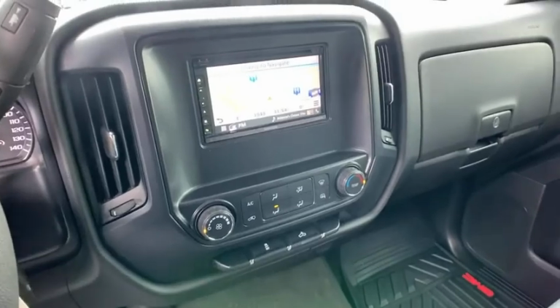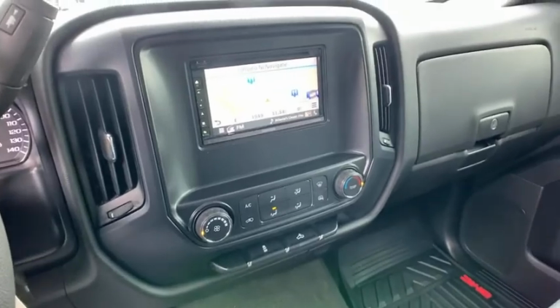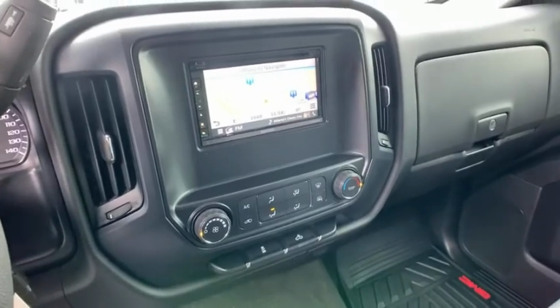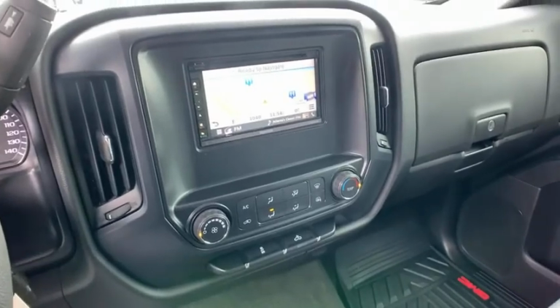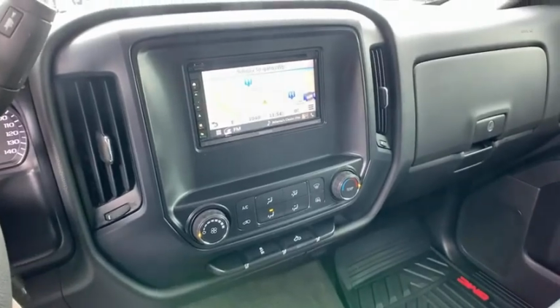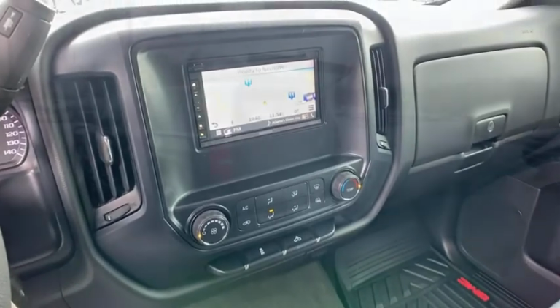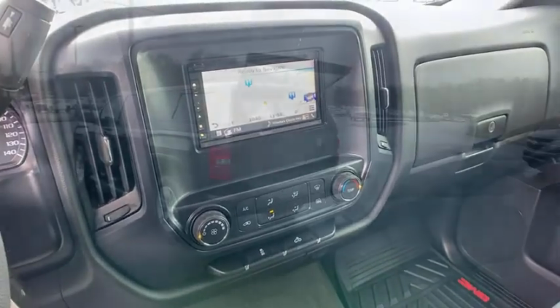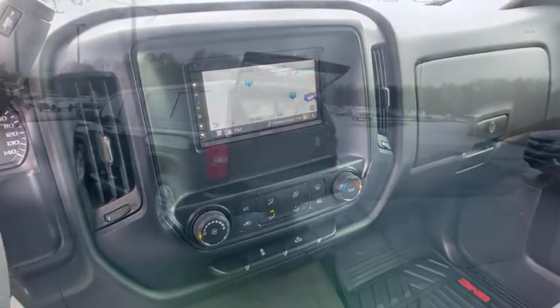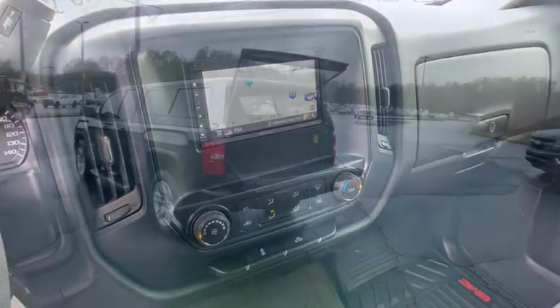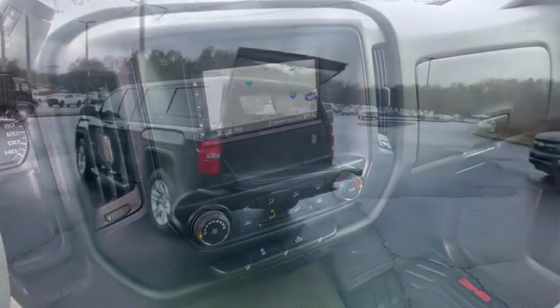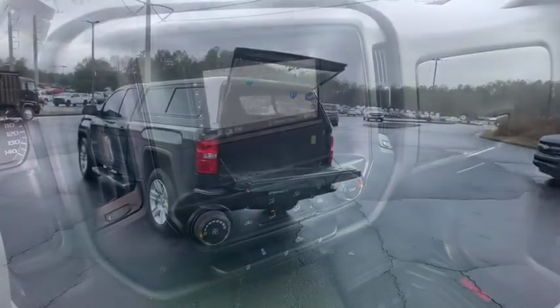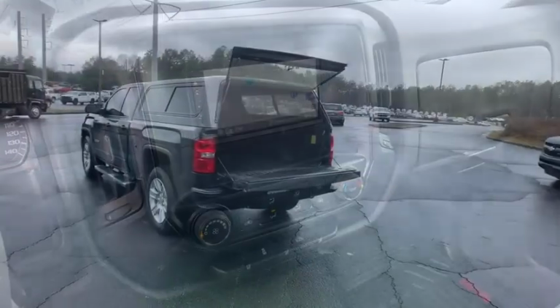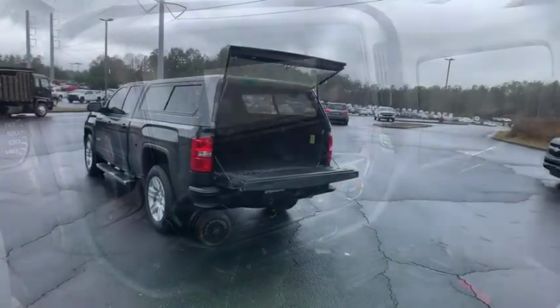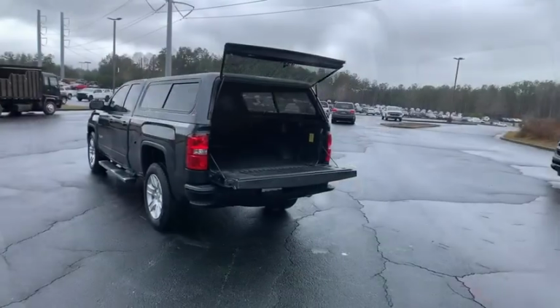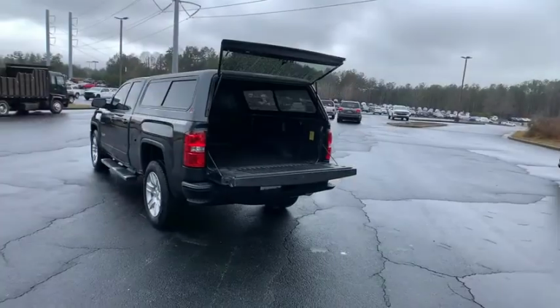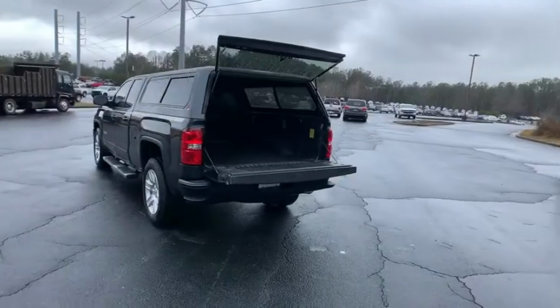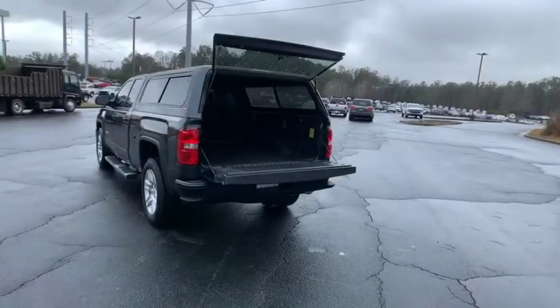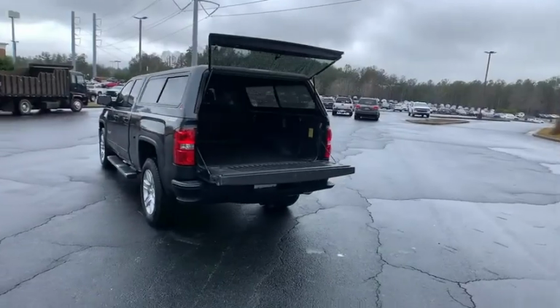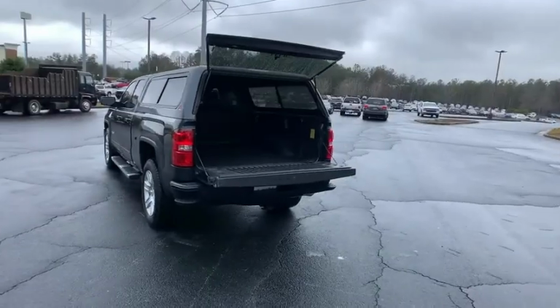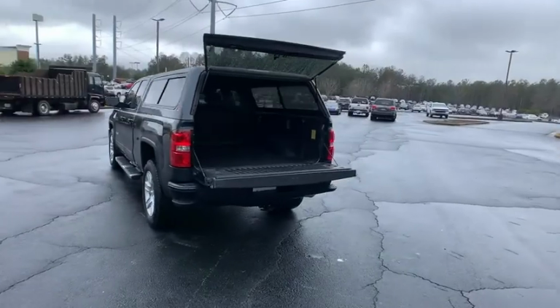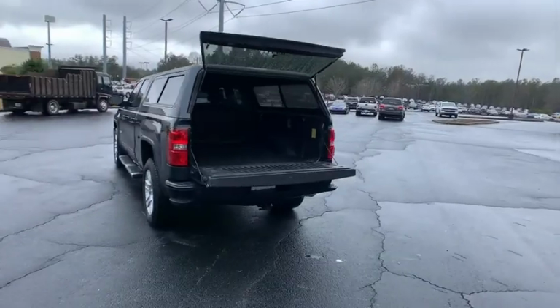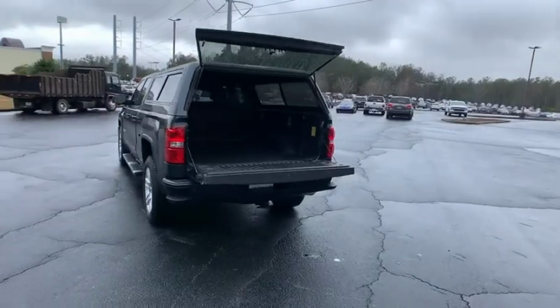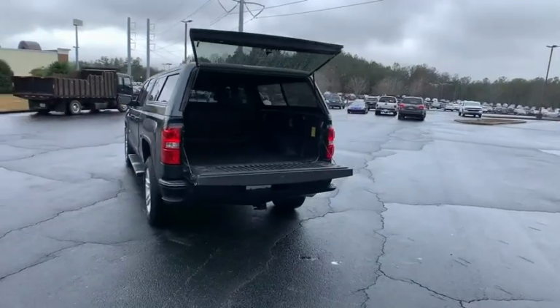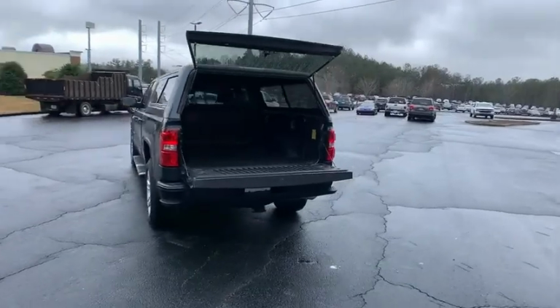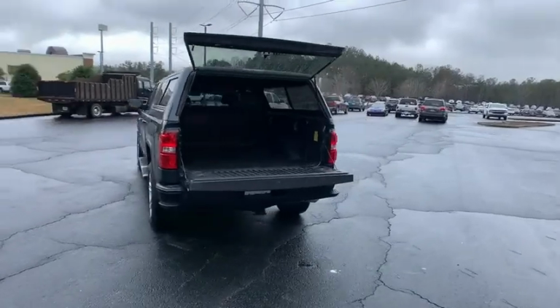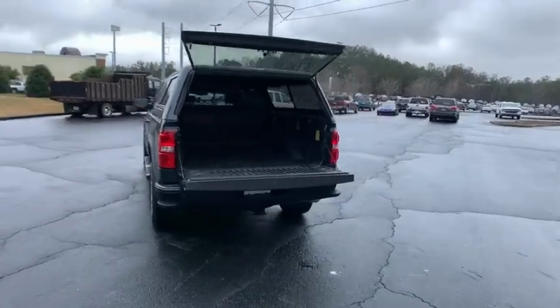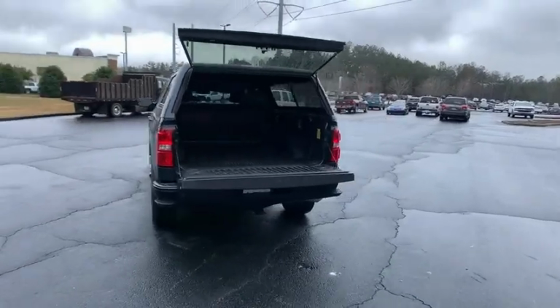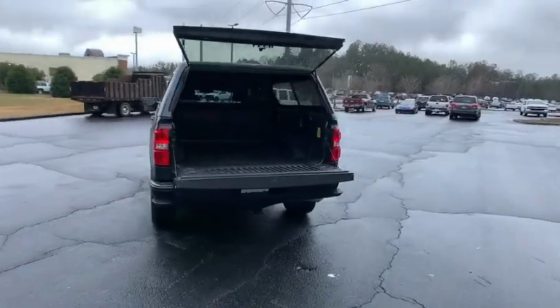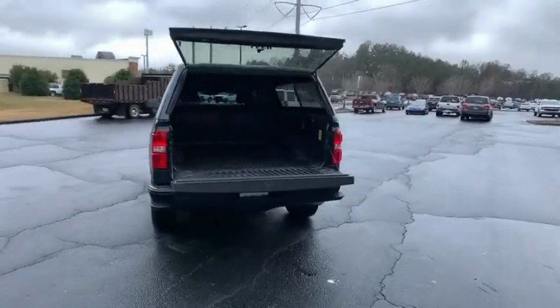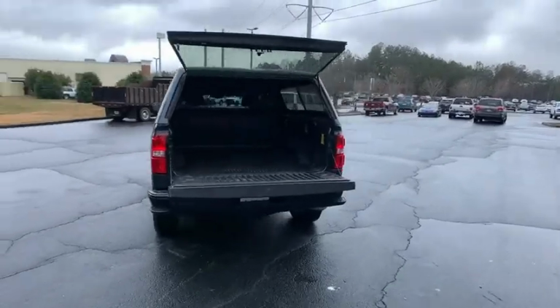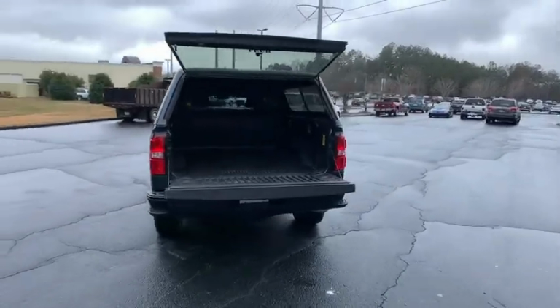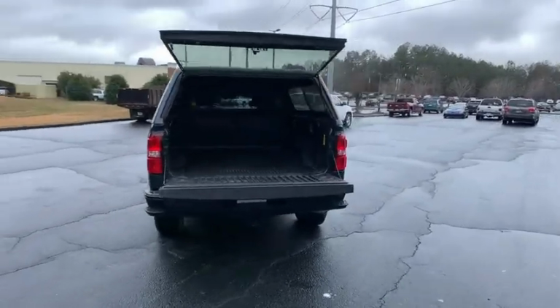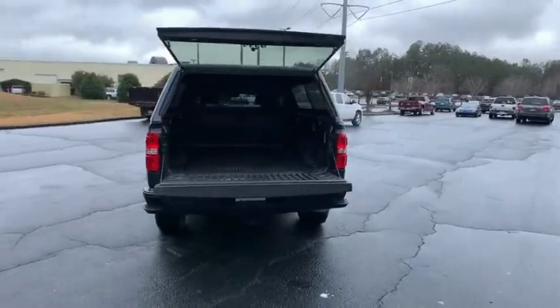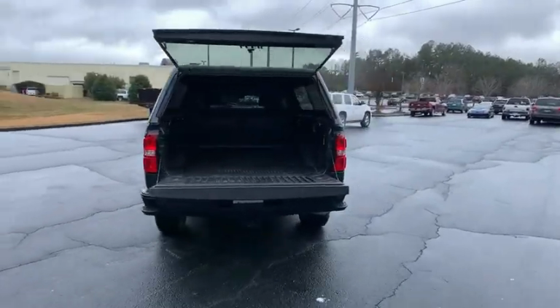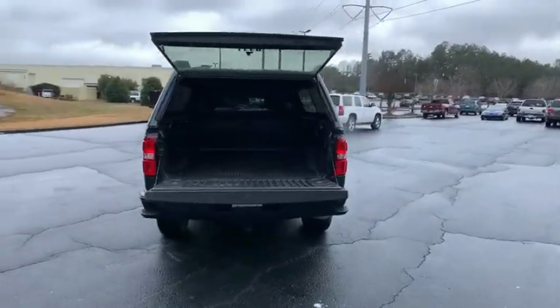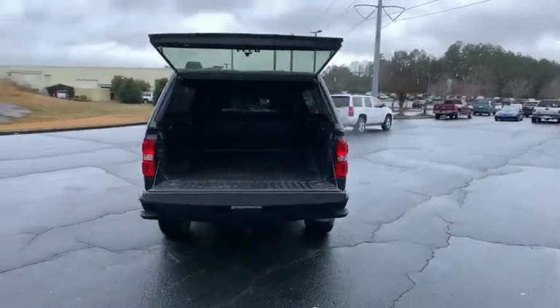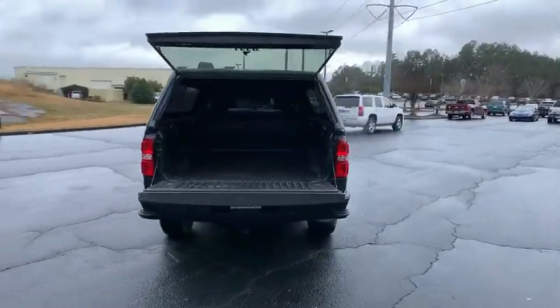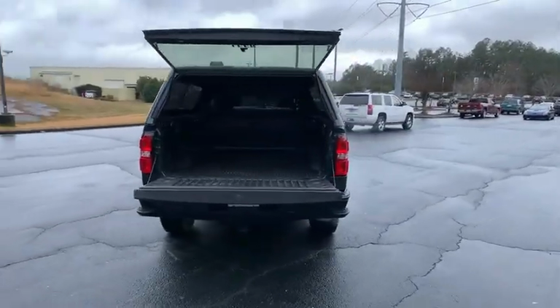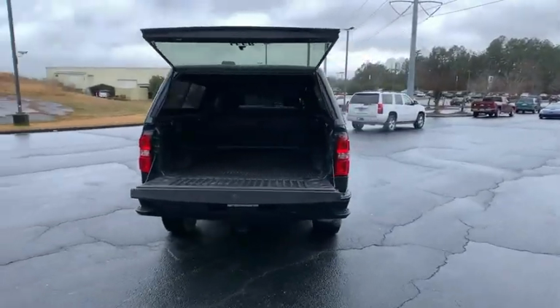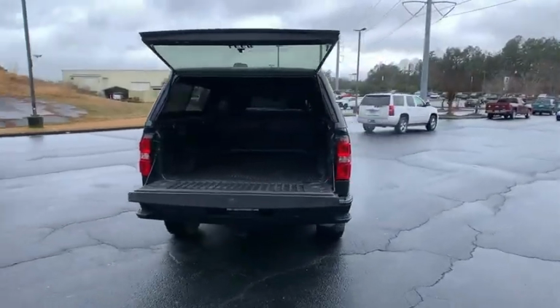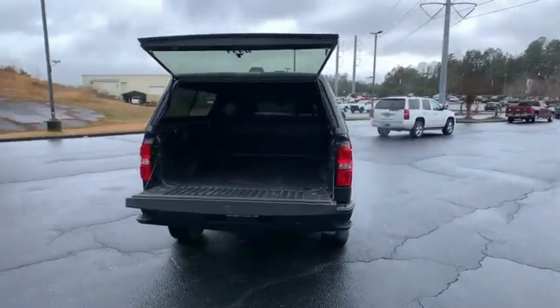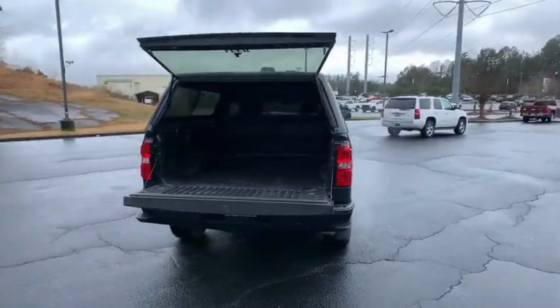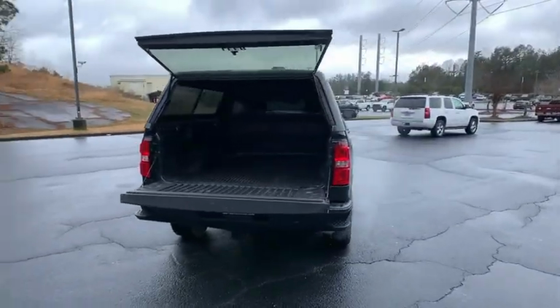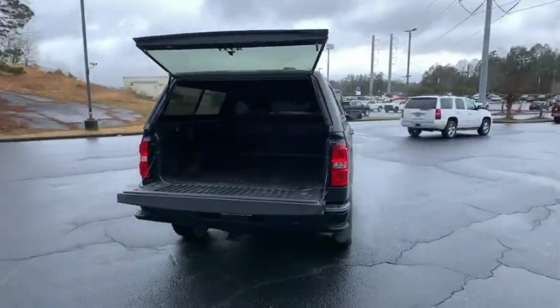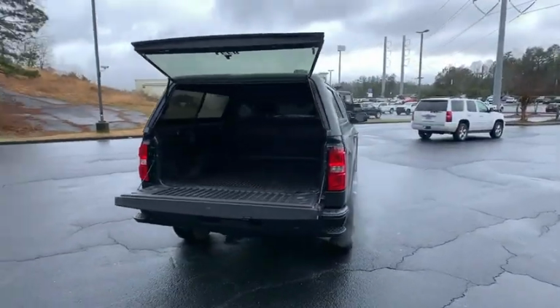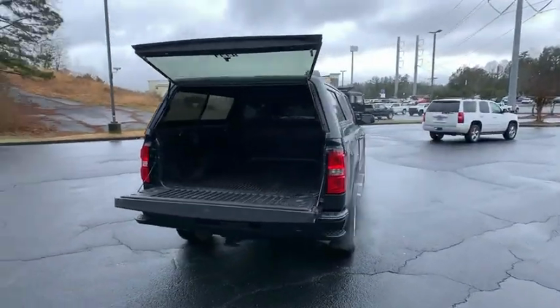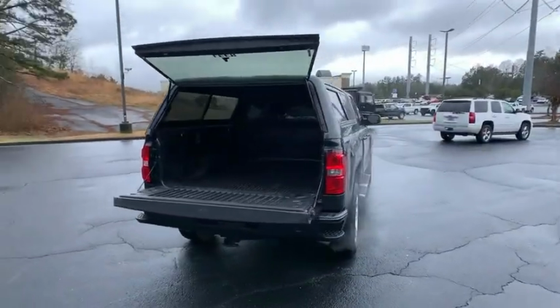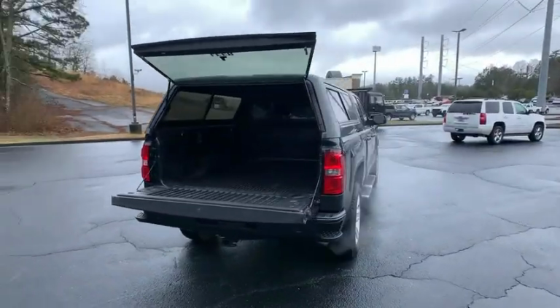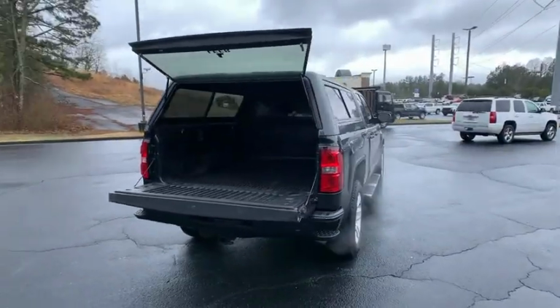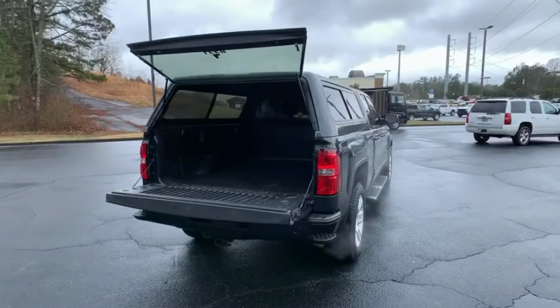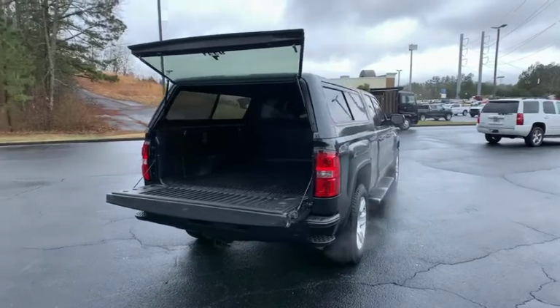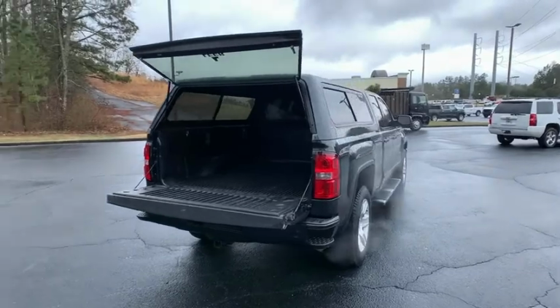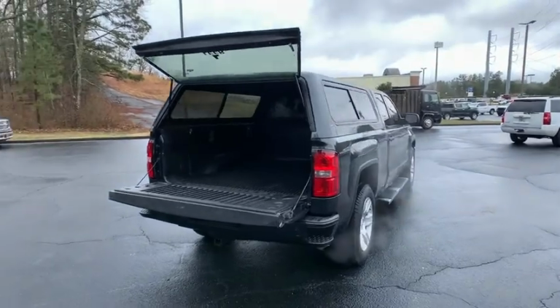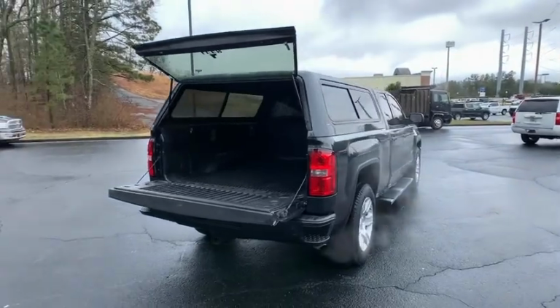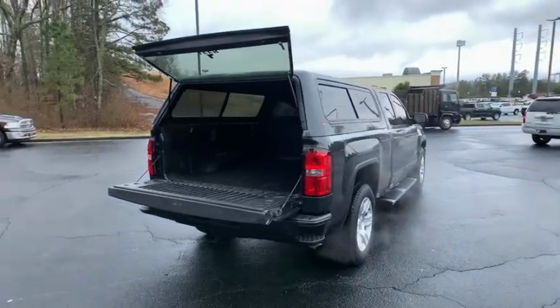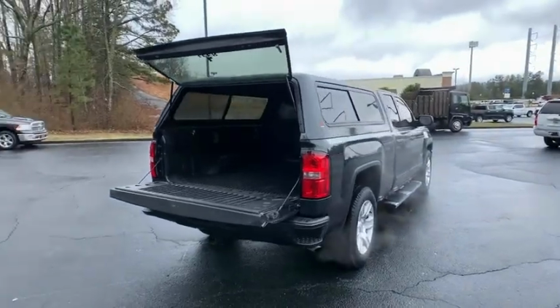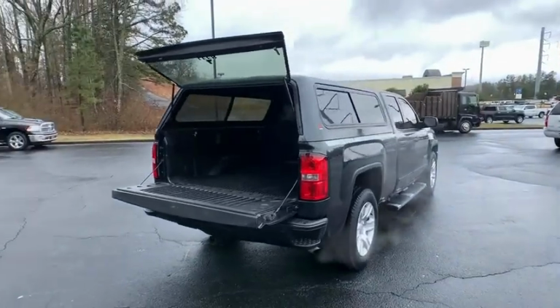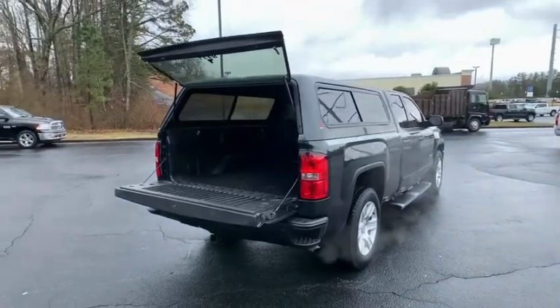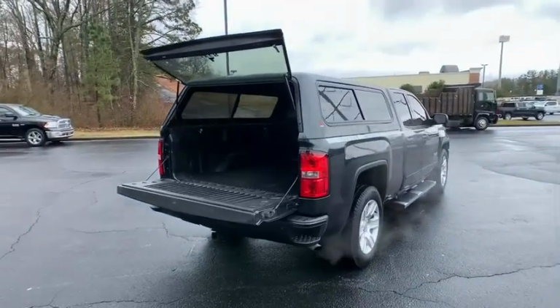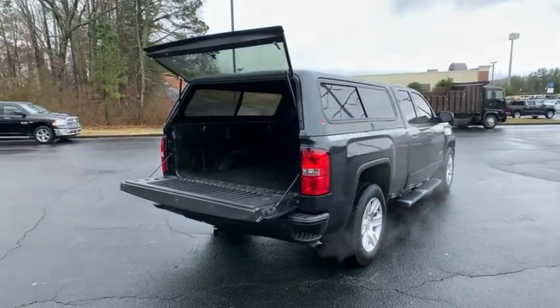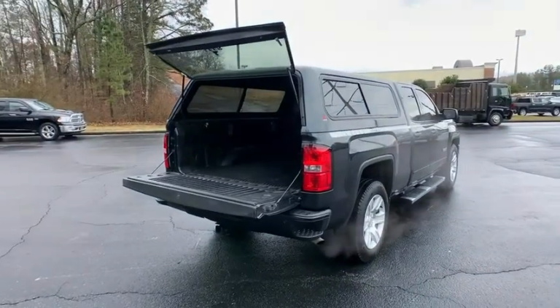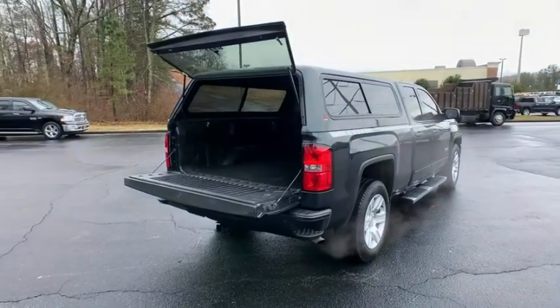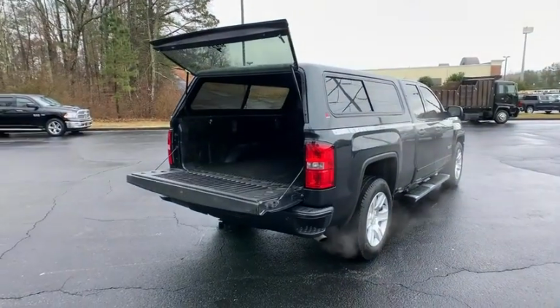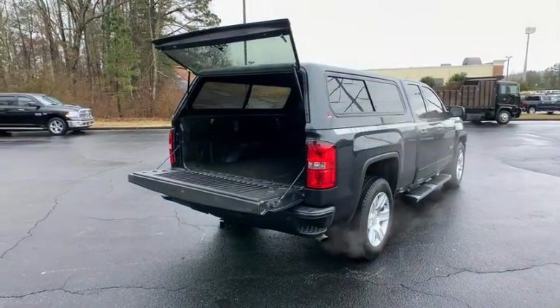Rear view camera, rear wheel drive, HID headlights, split bench seat. Come take a test drive today.